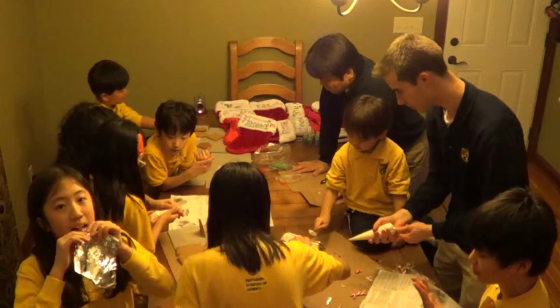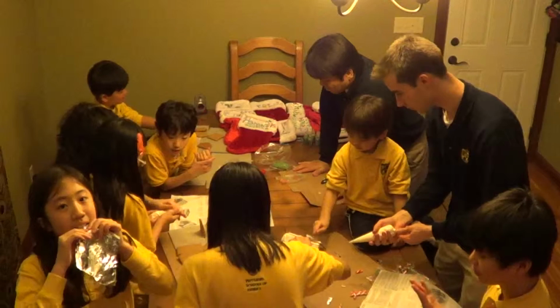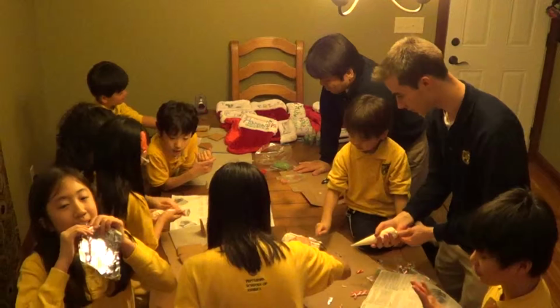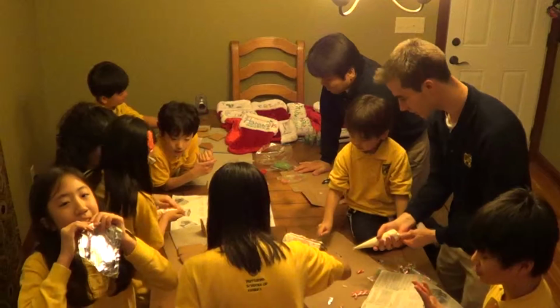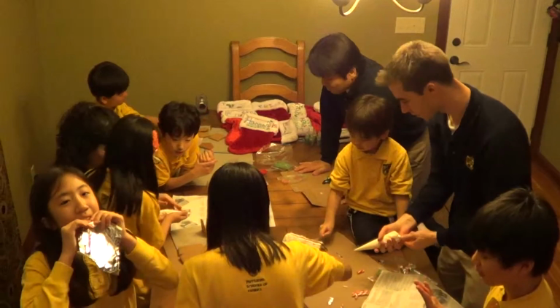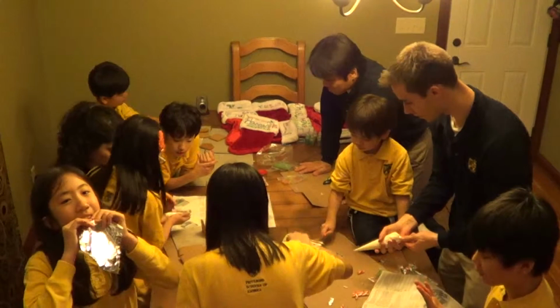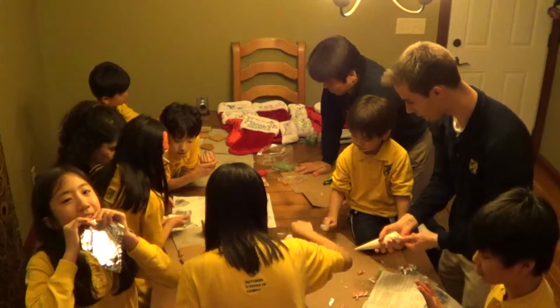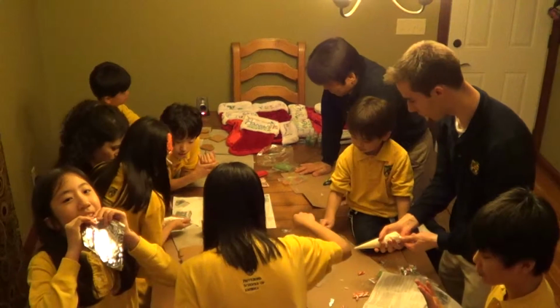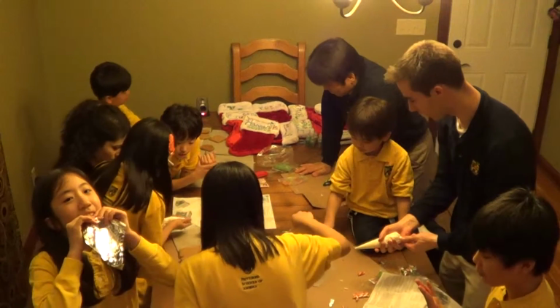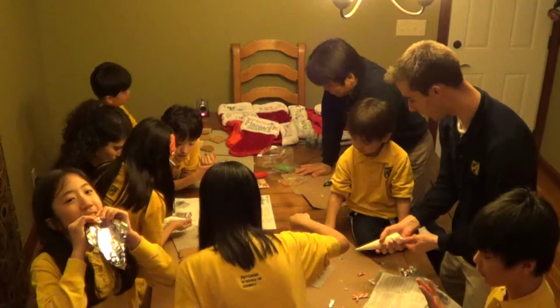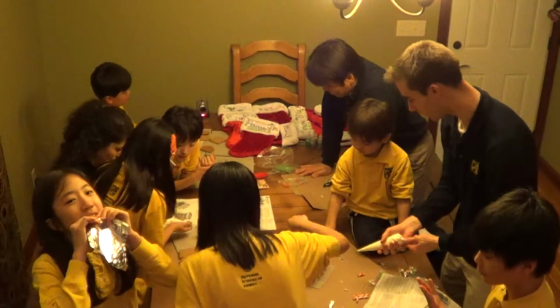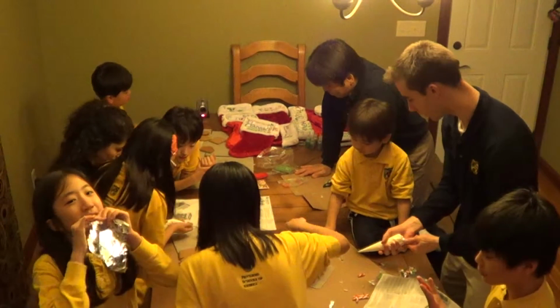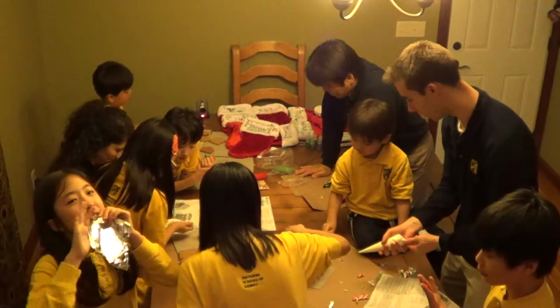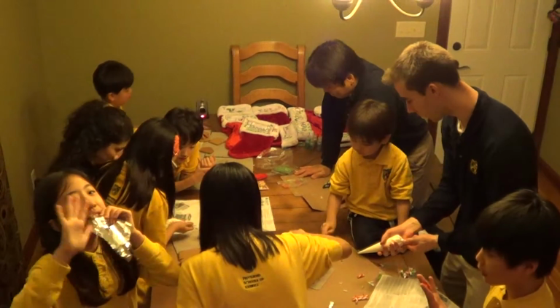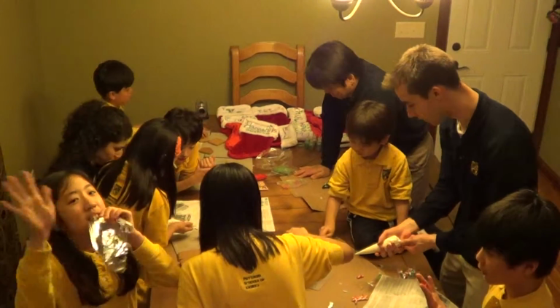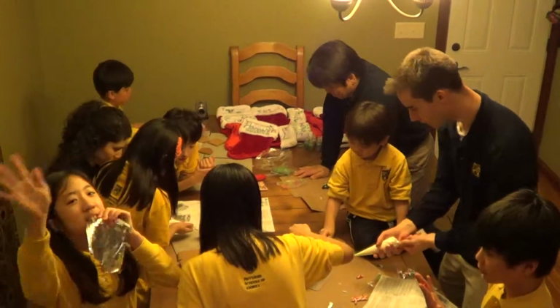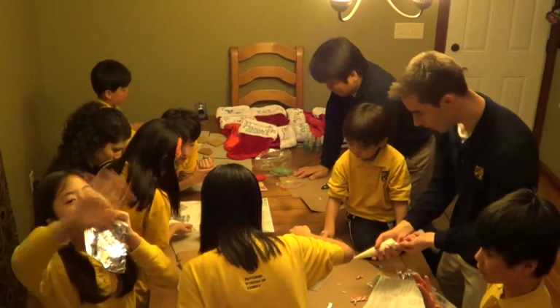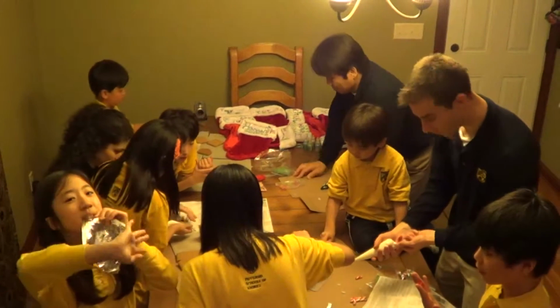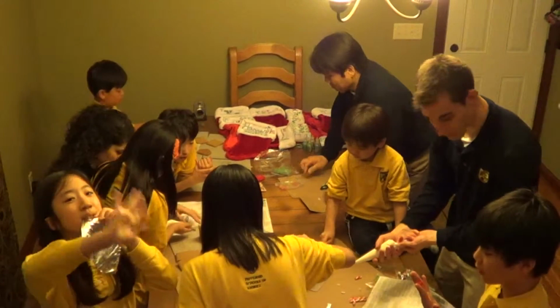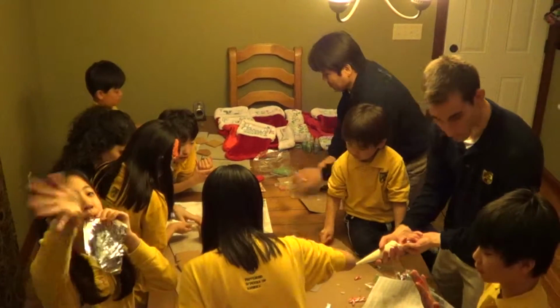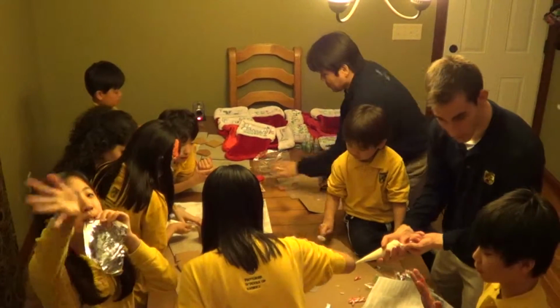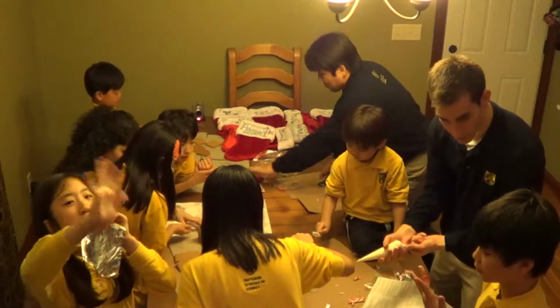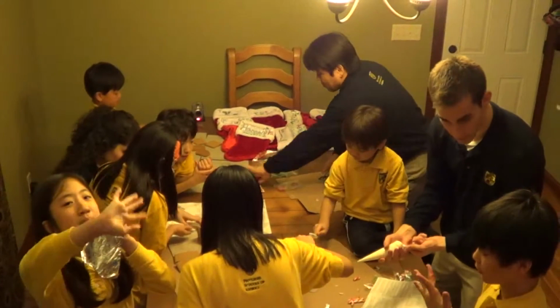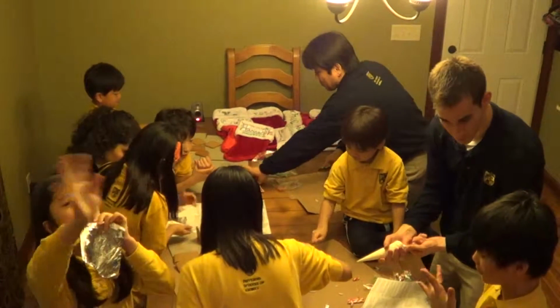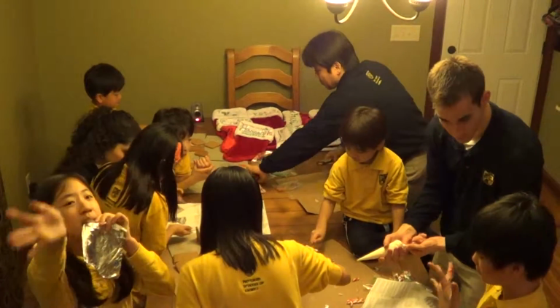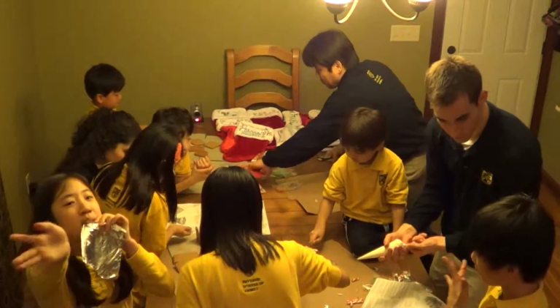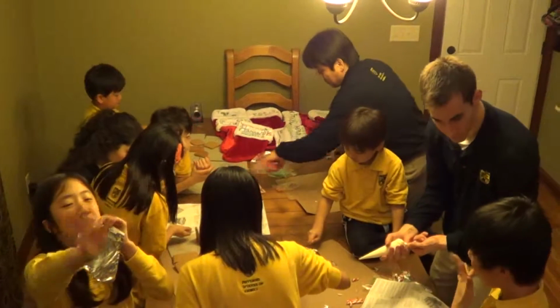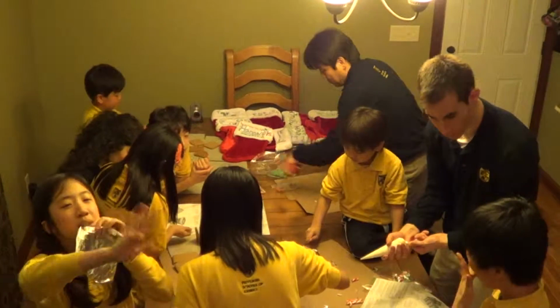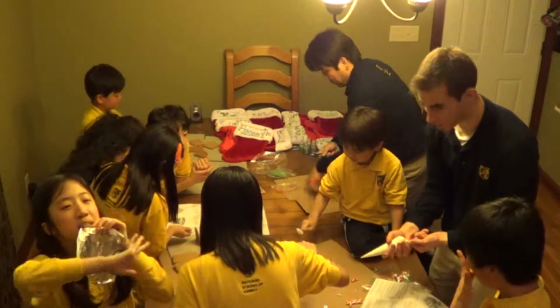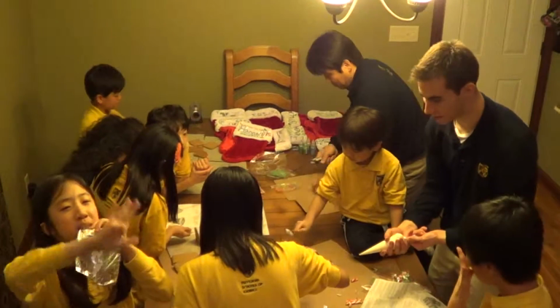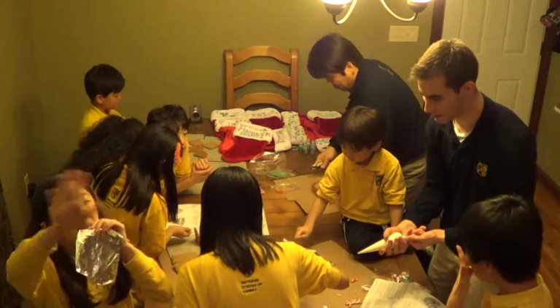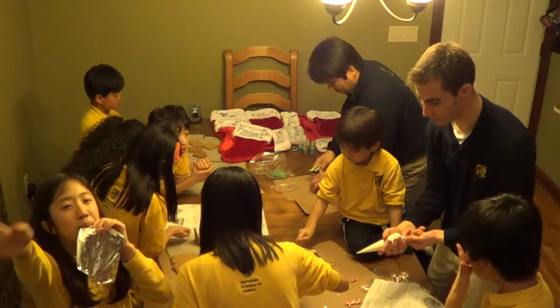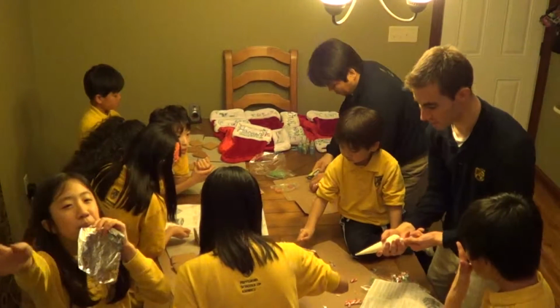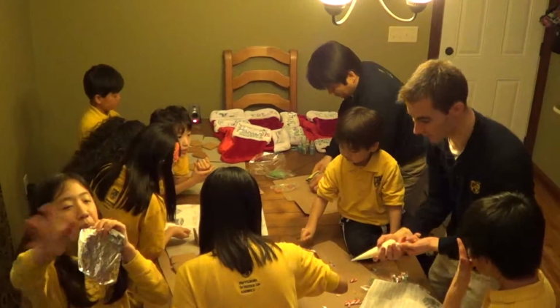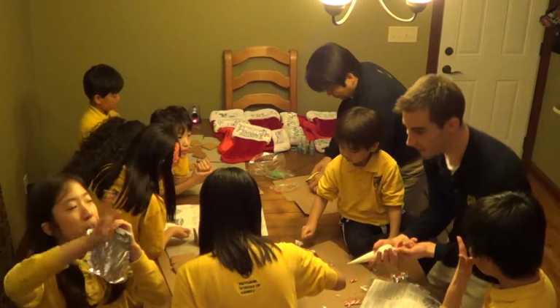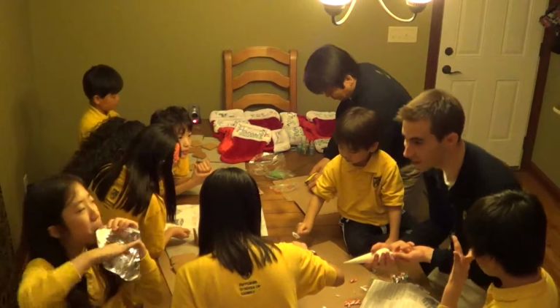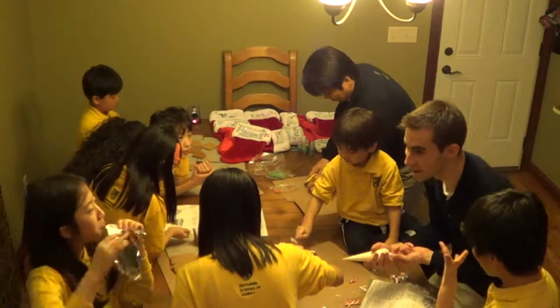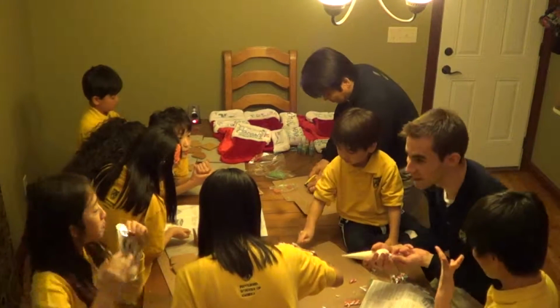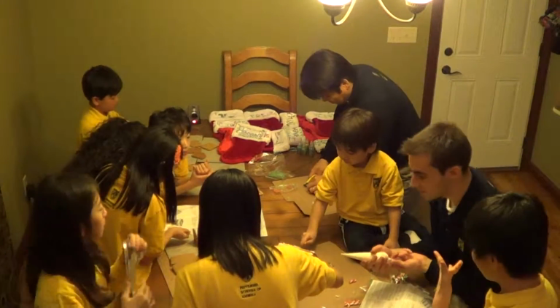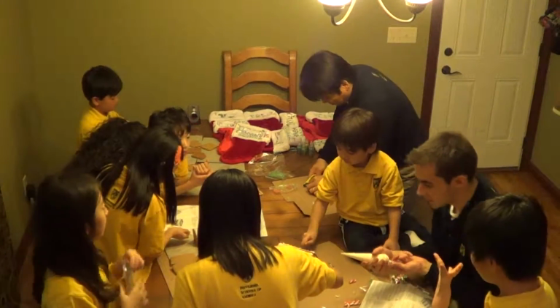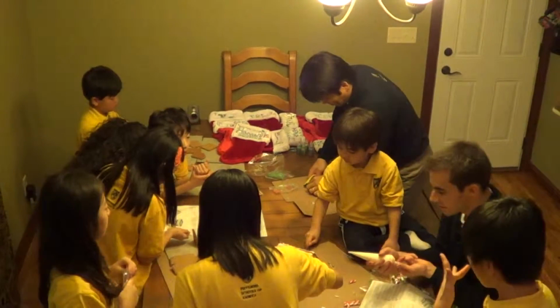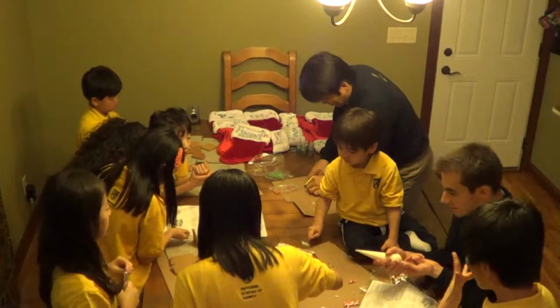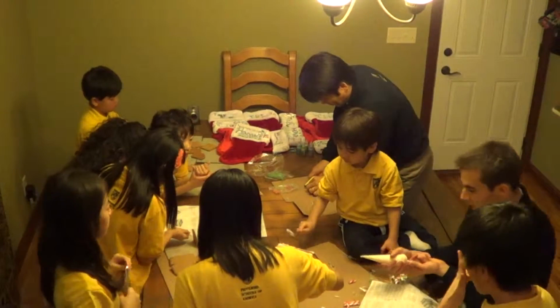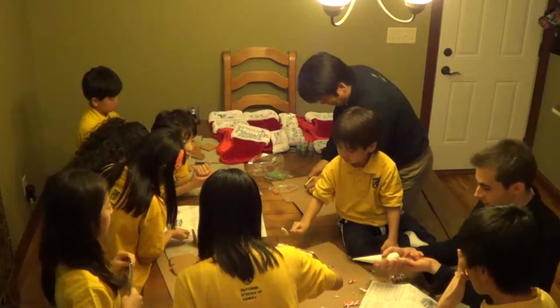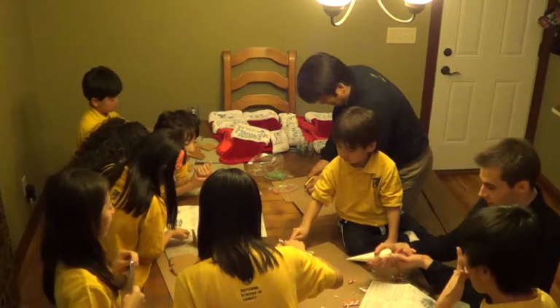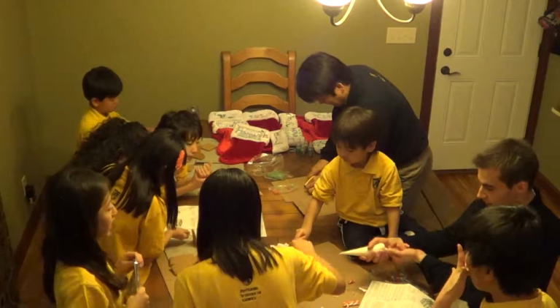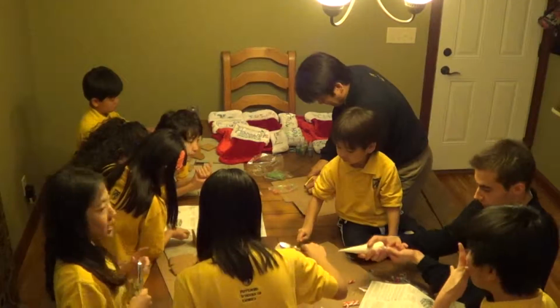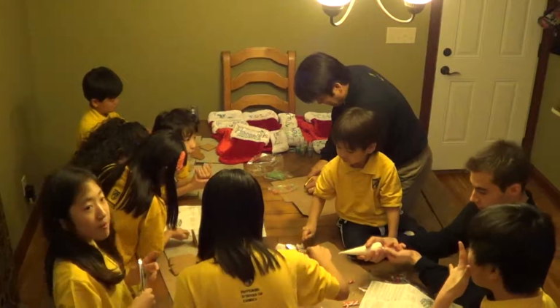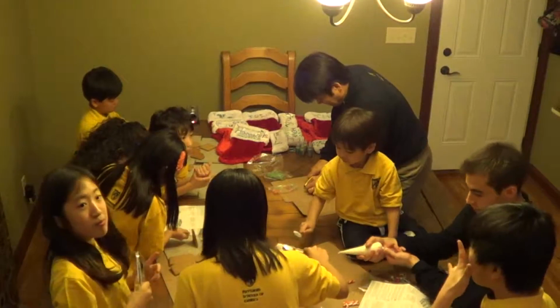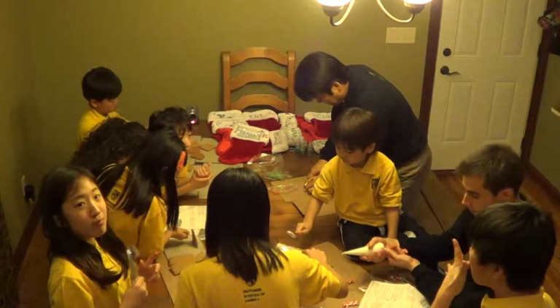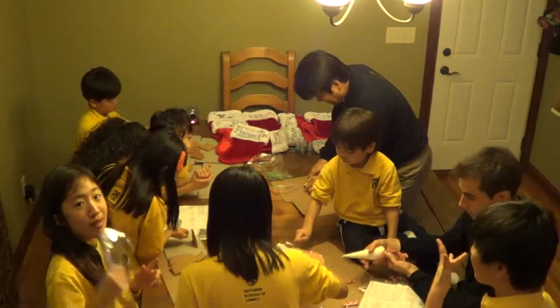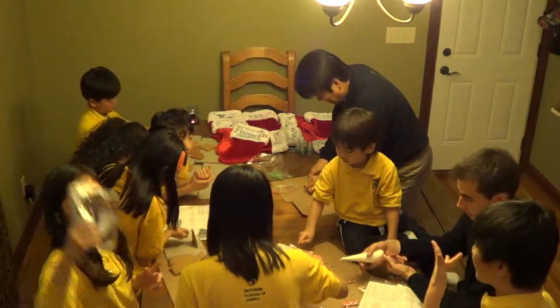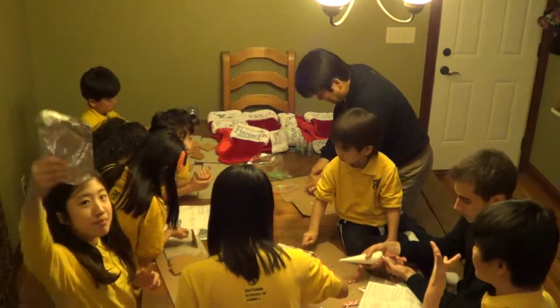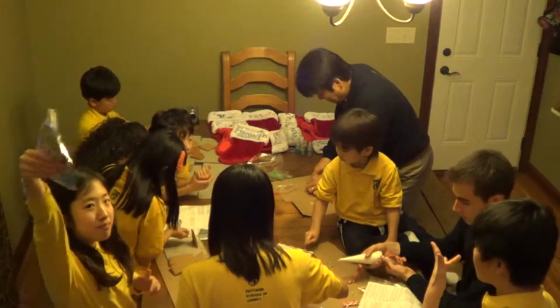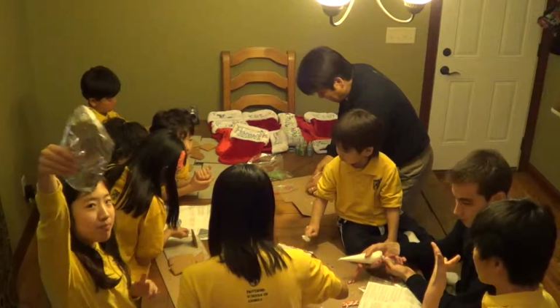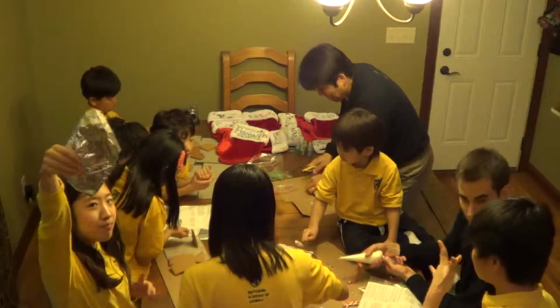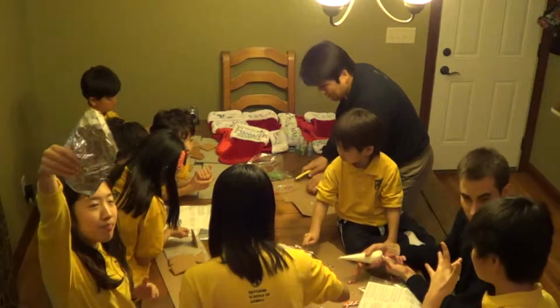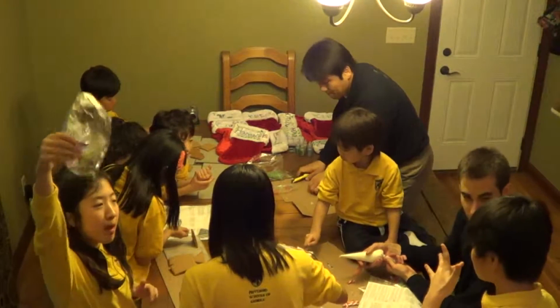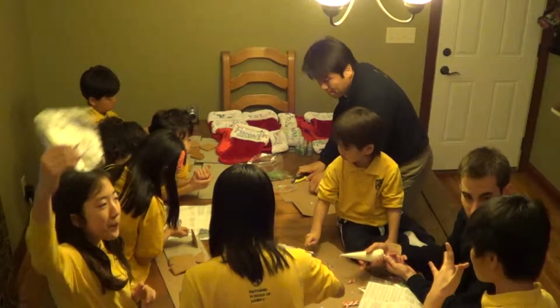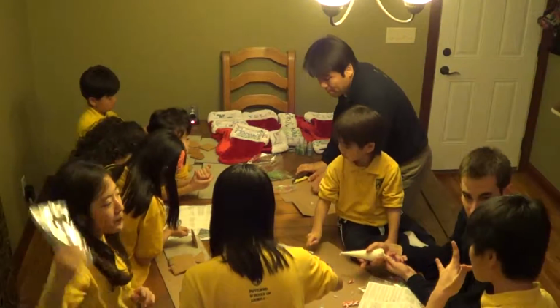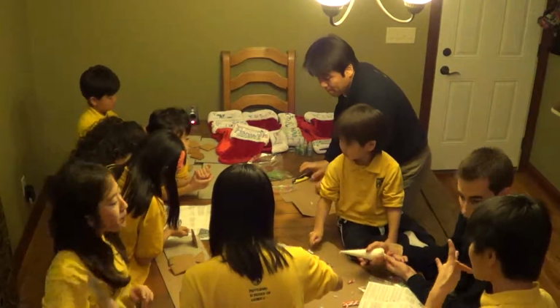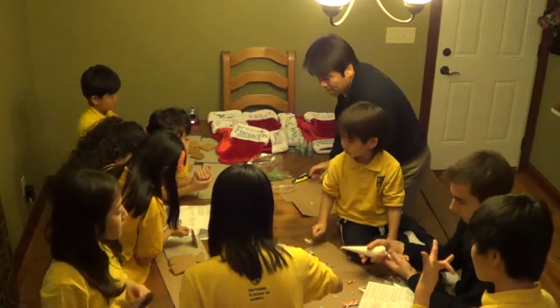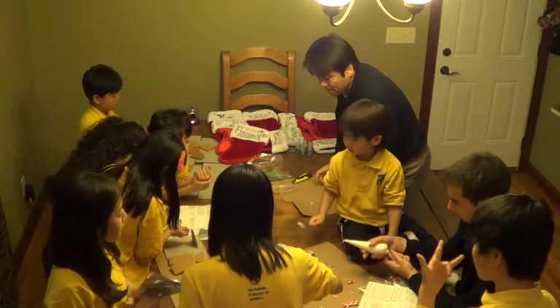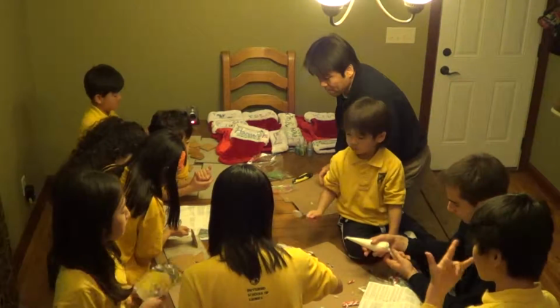Hi! Oh, there you go. Alright, ready? Oh, you get some red, huh? Alright, you ready to put these on? Okay.